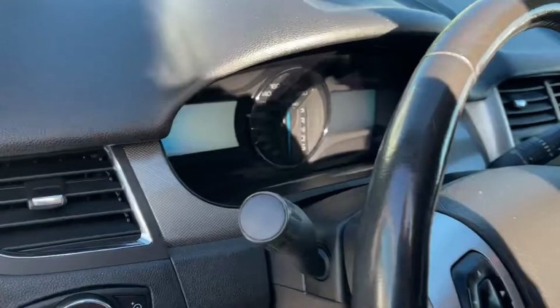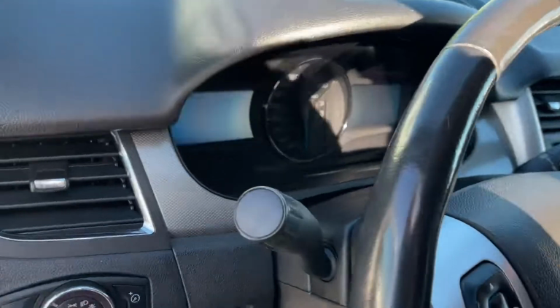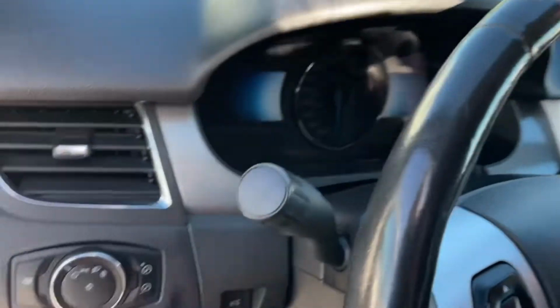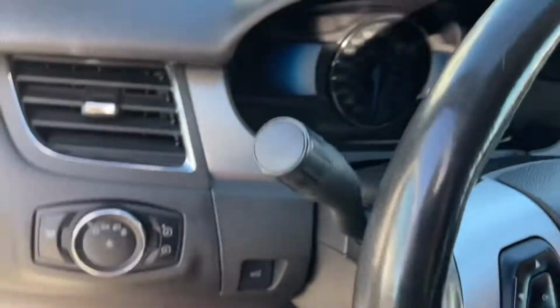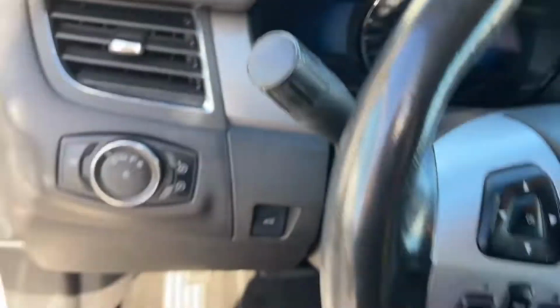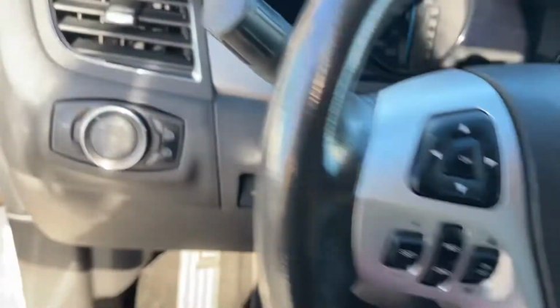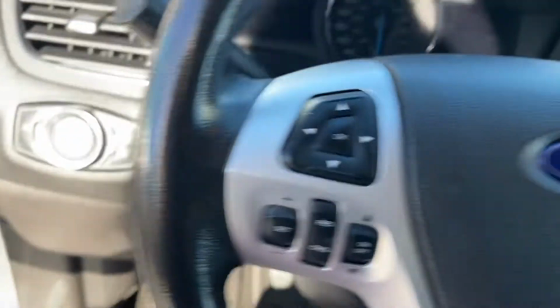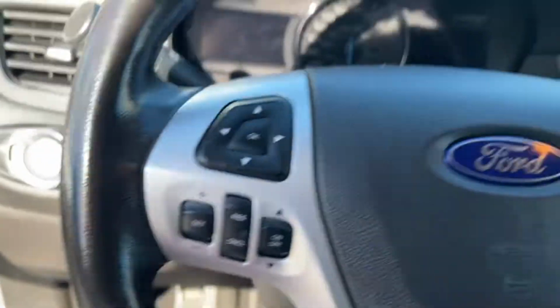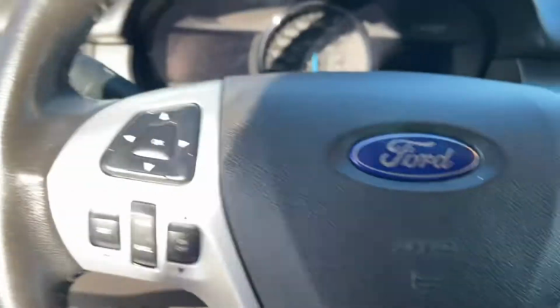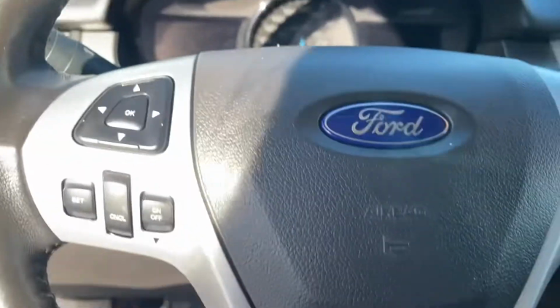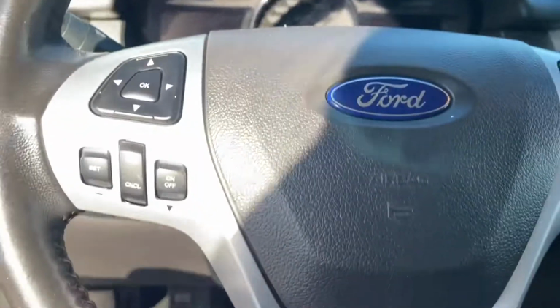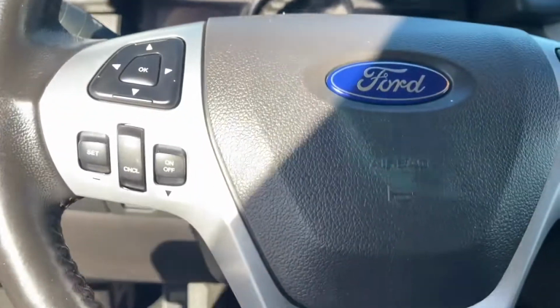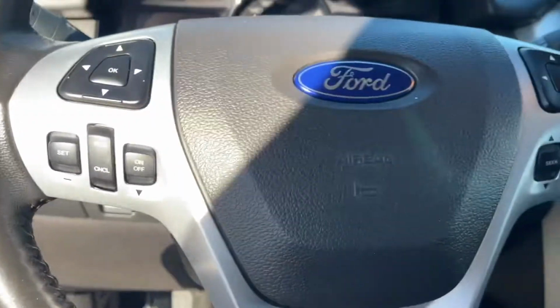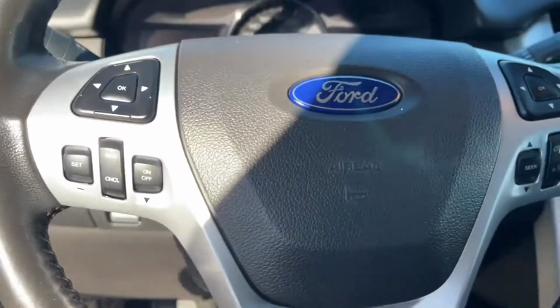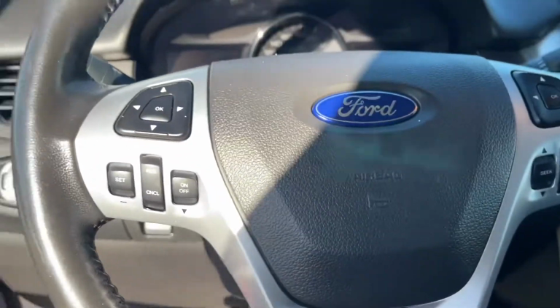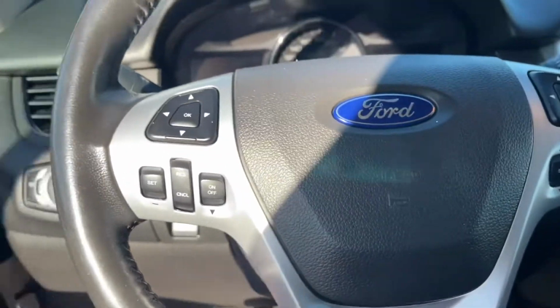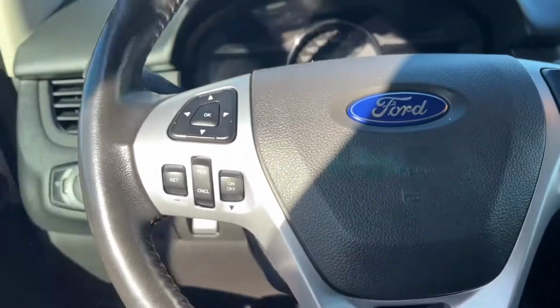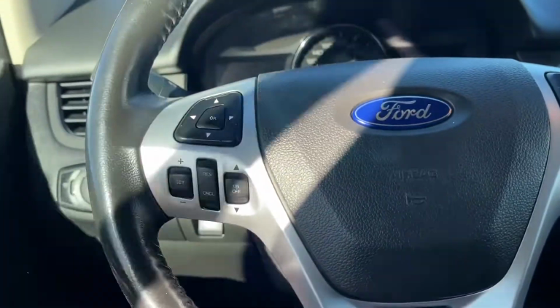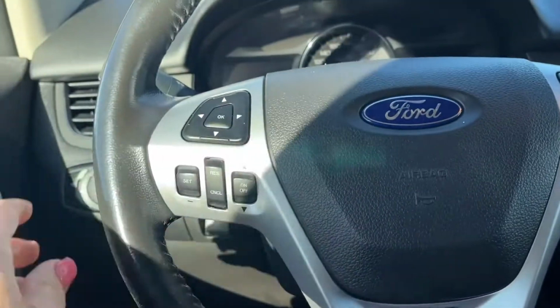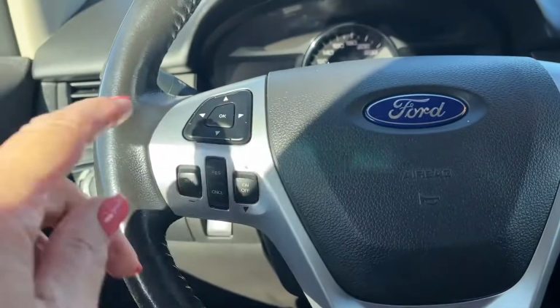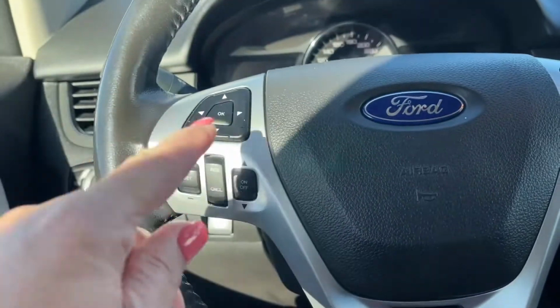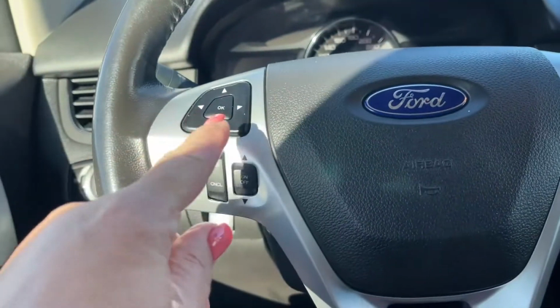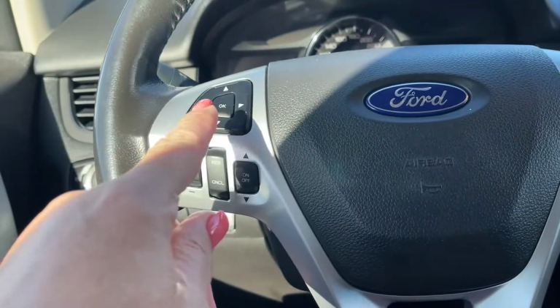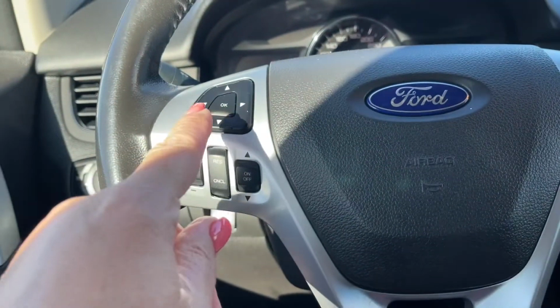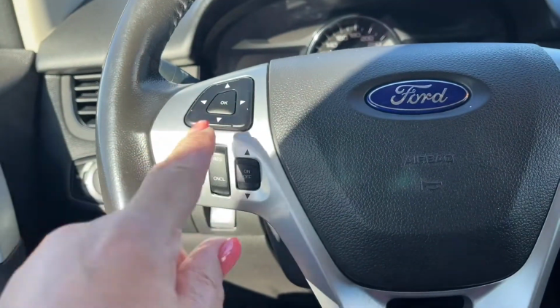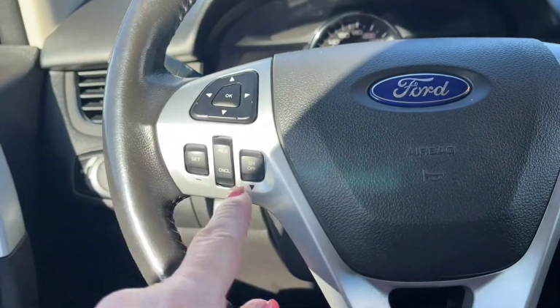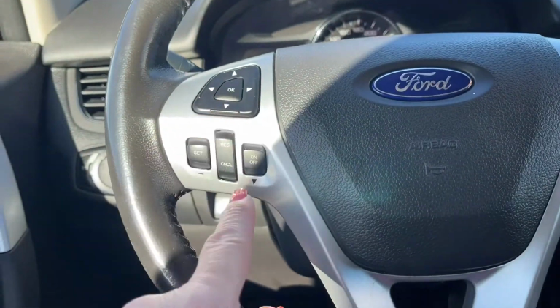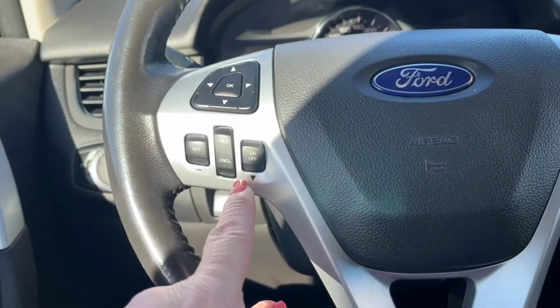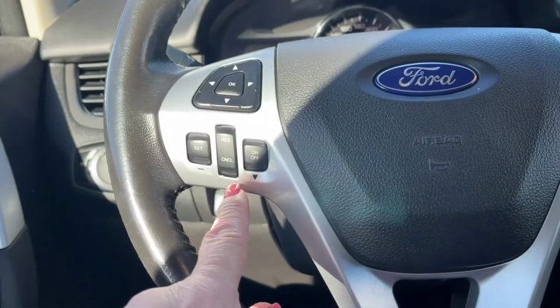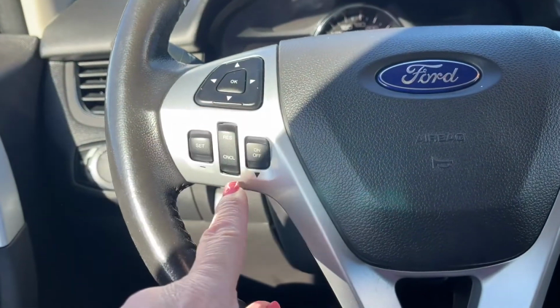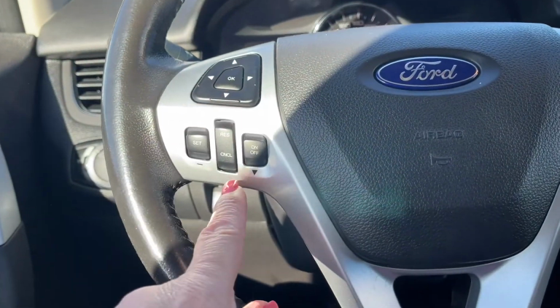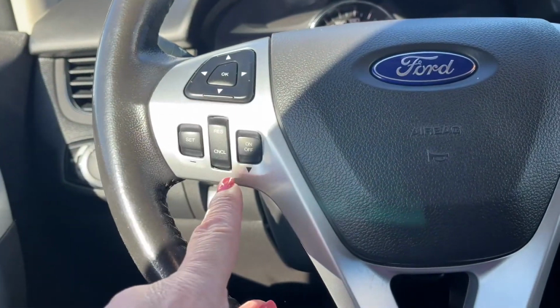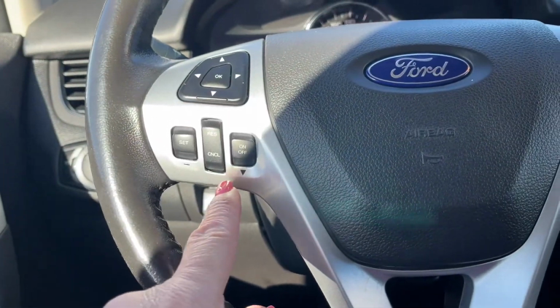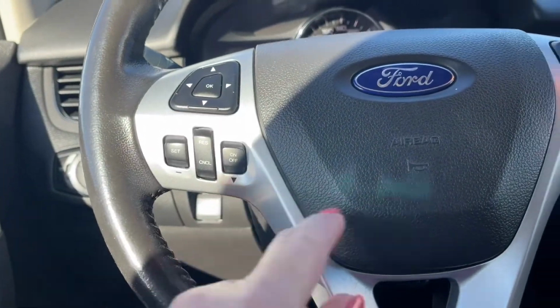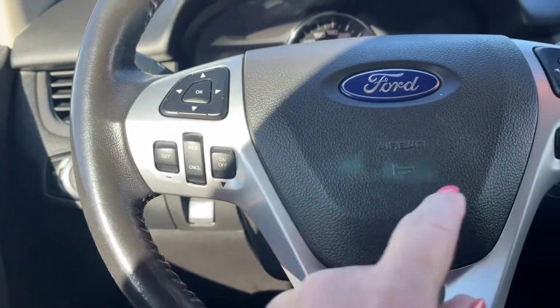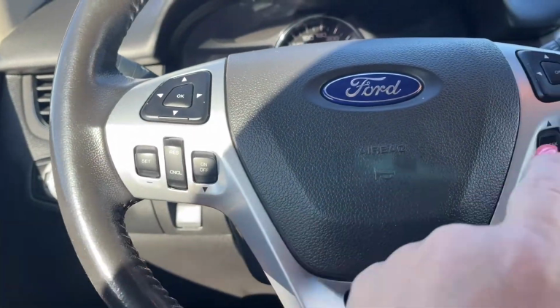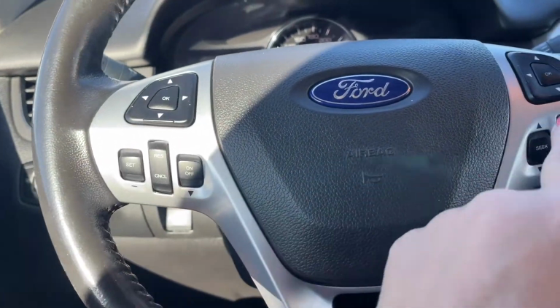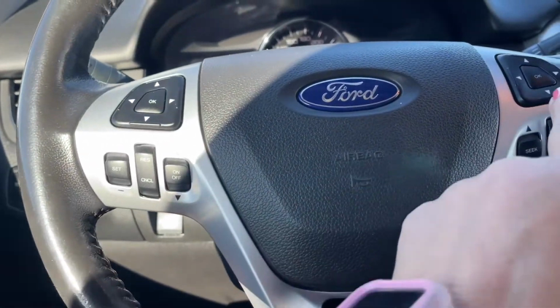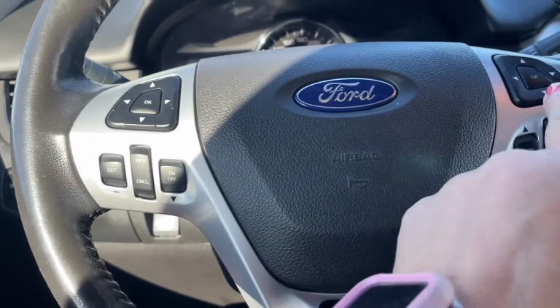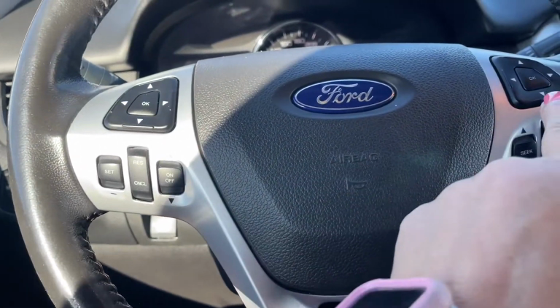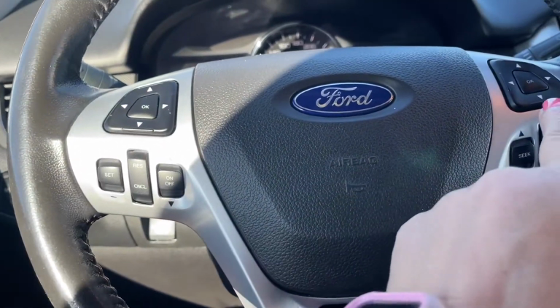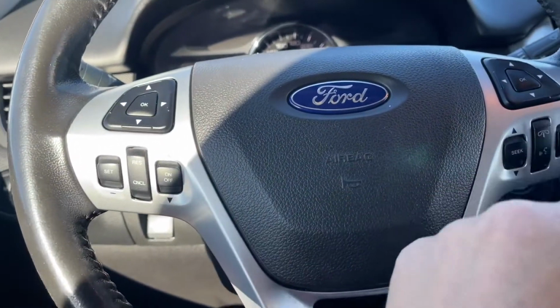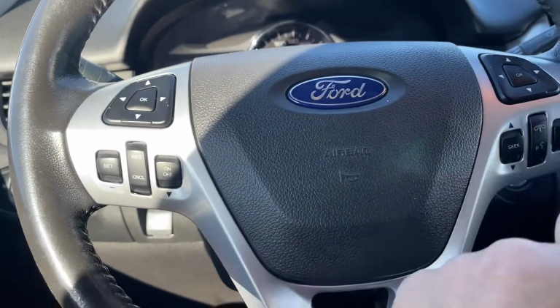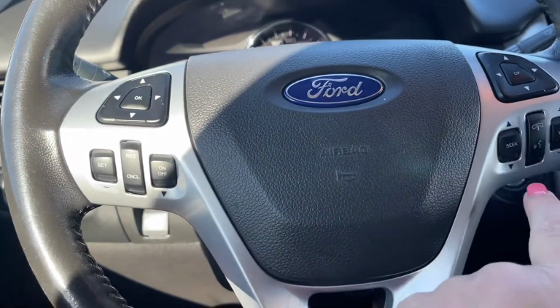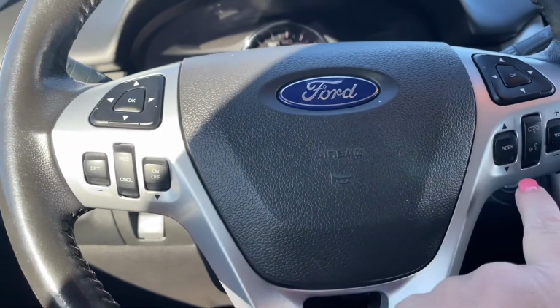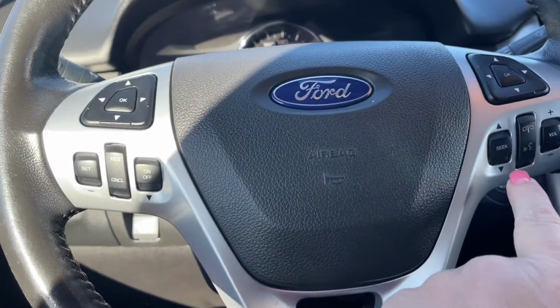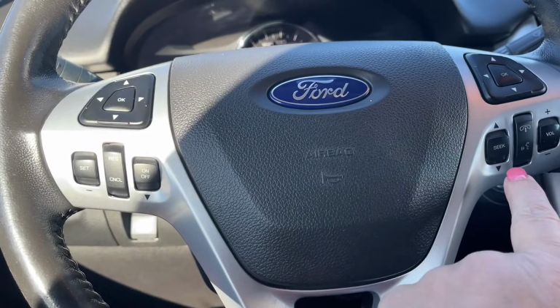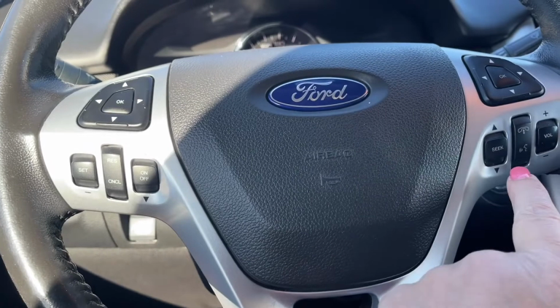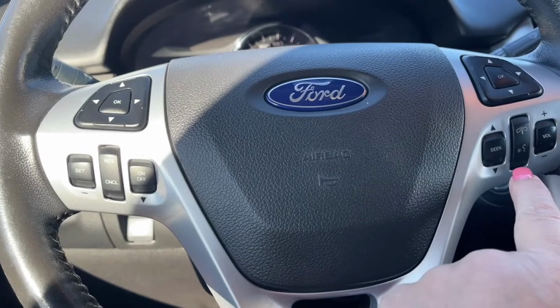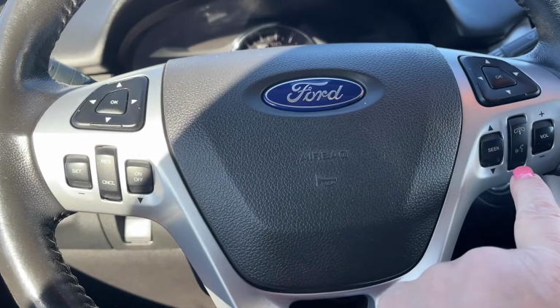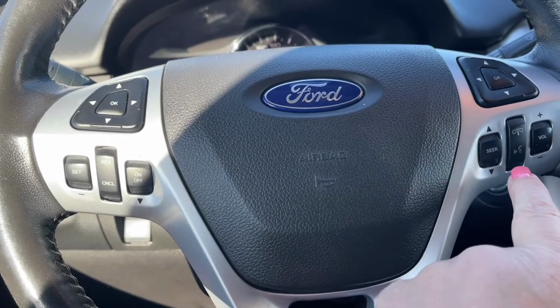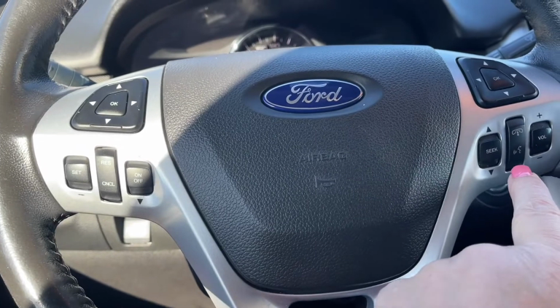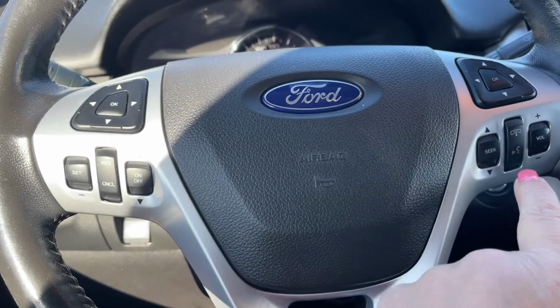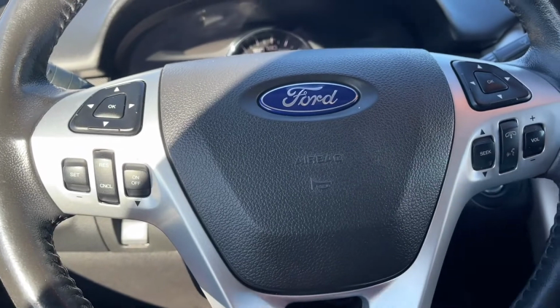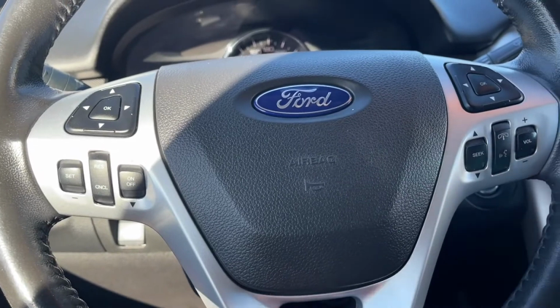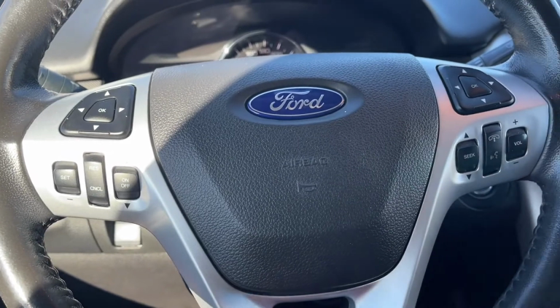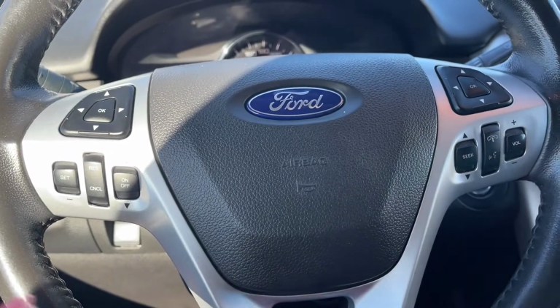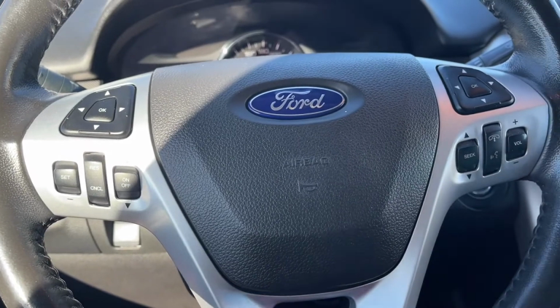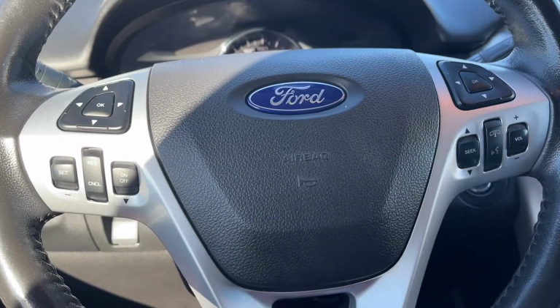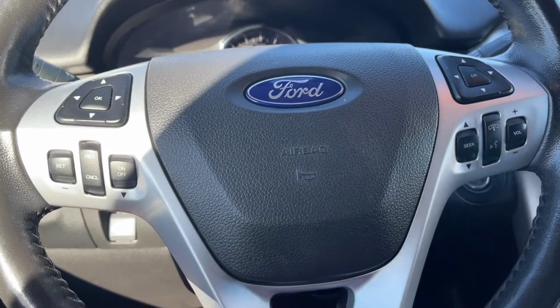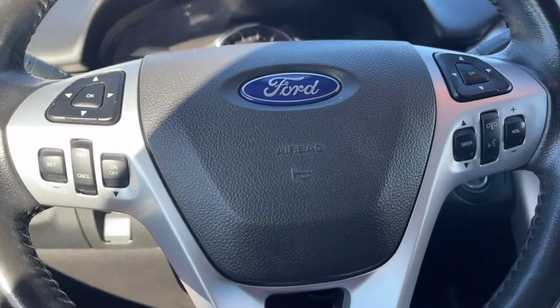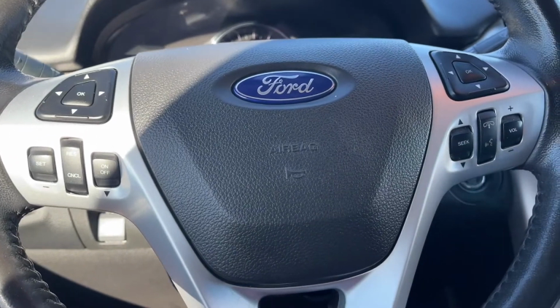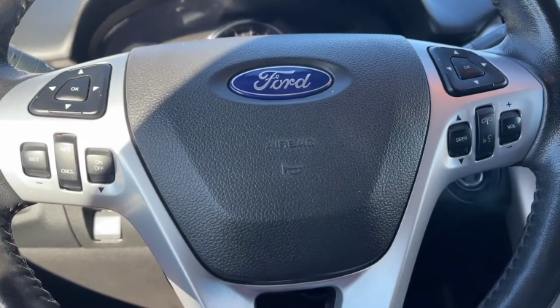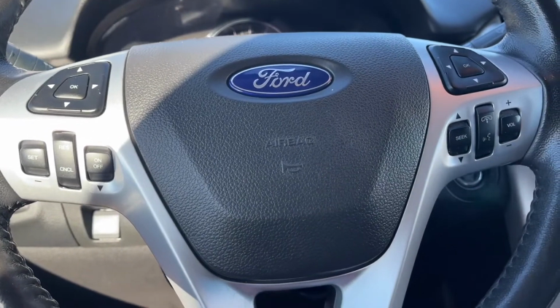On the face of the steering wheel are your dash controls. You also have your cruise, media and your hands-free with volume.